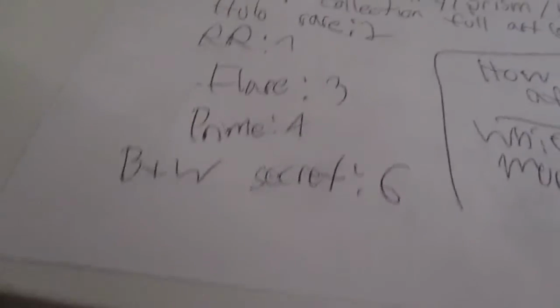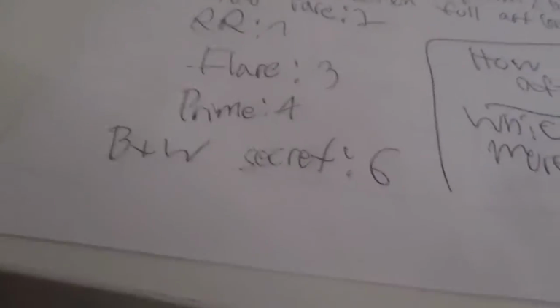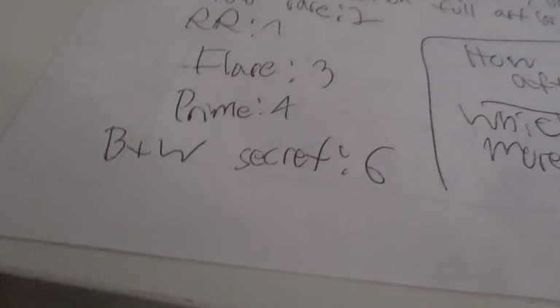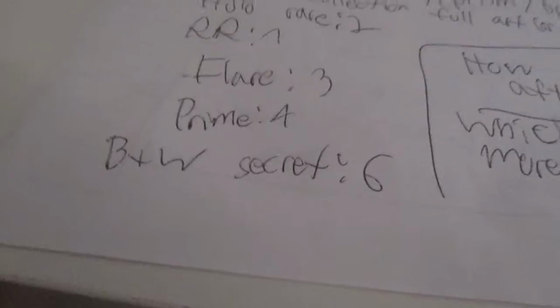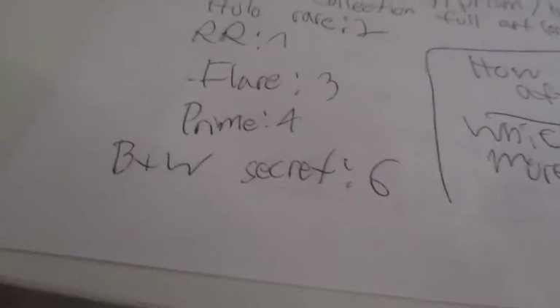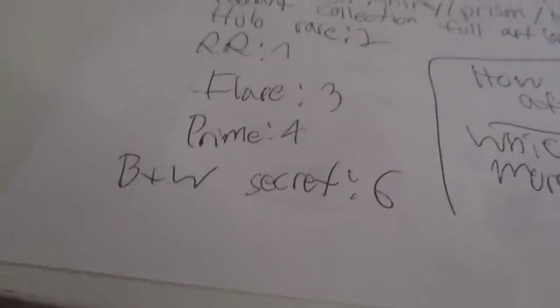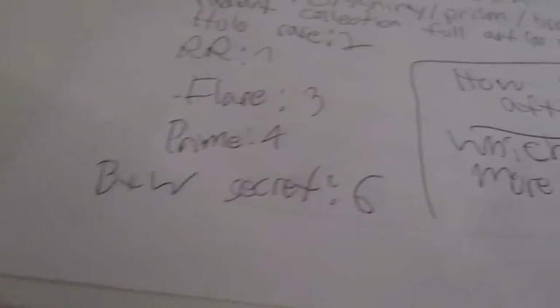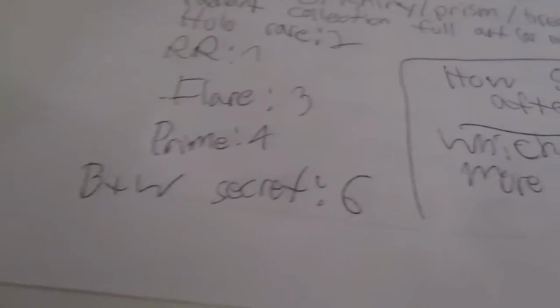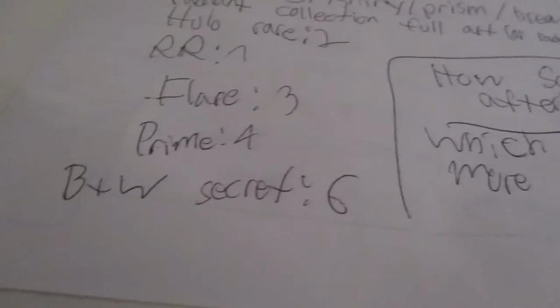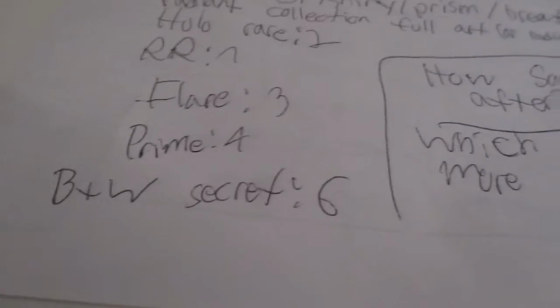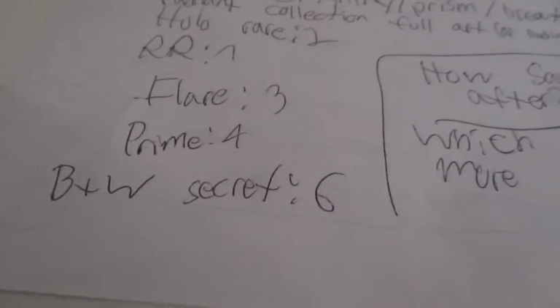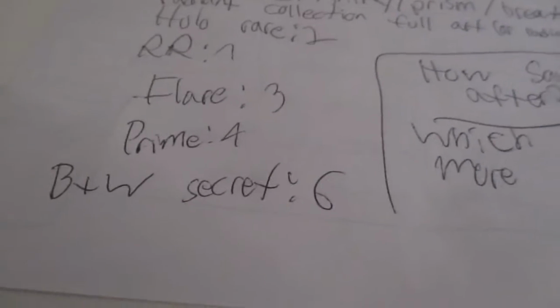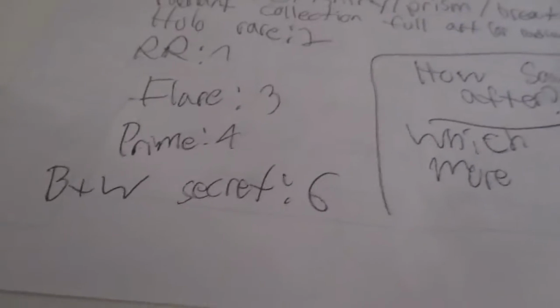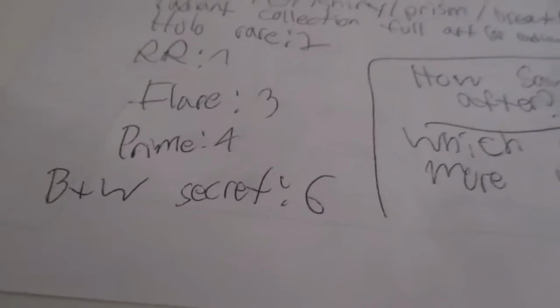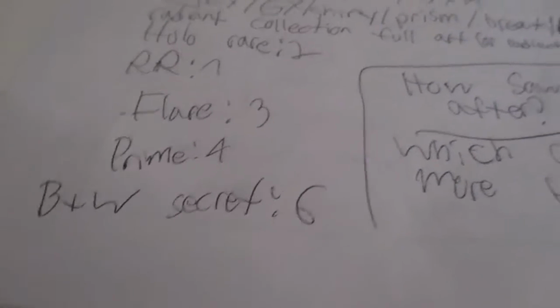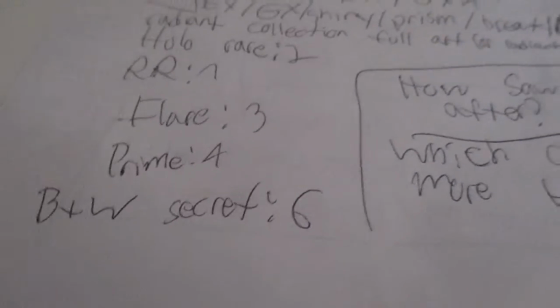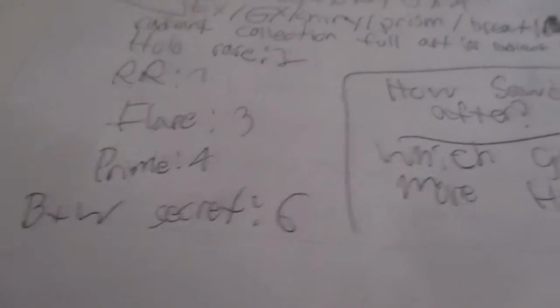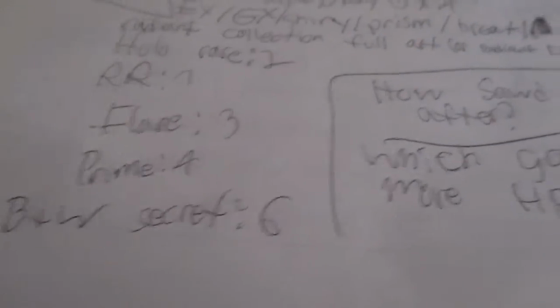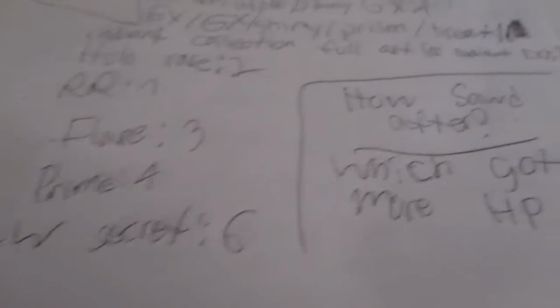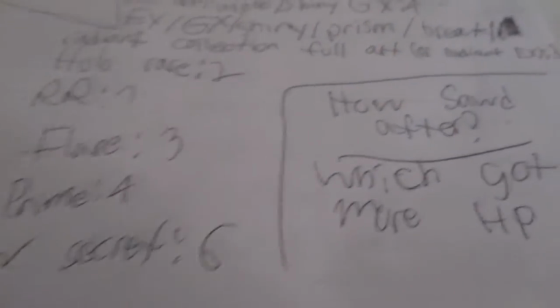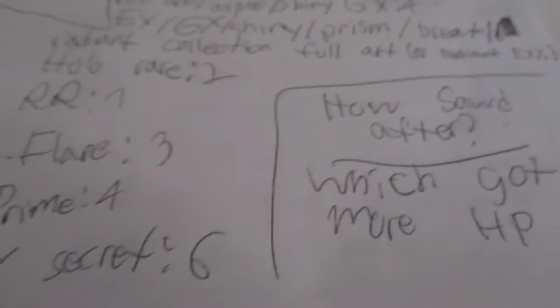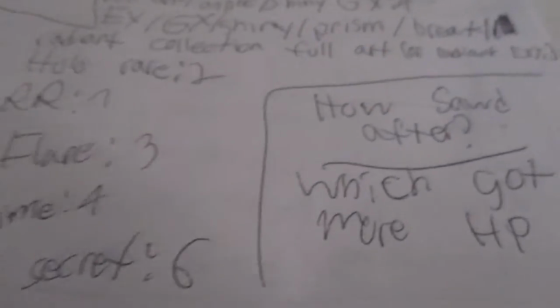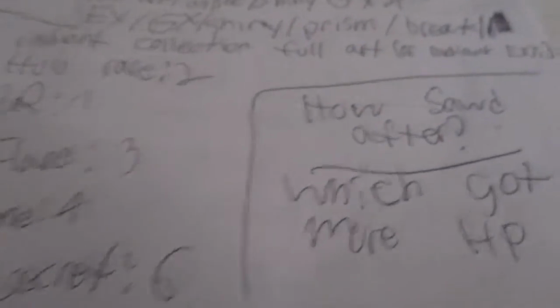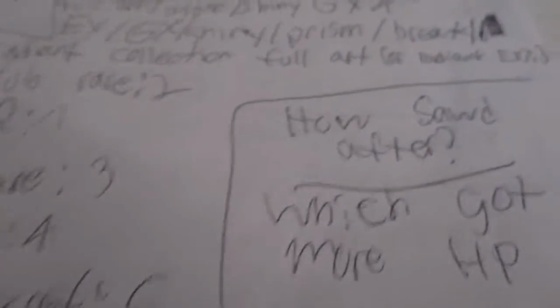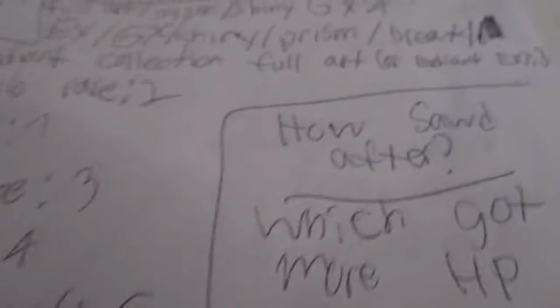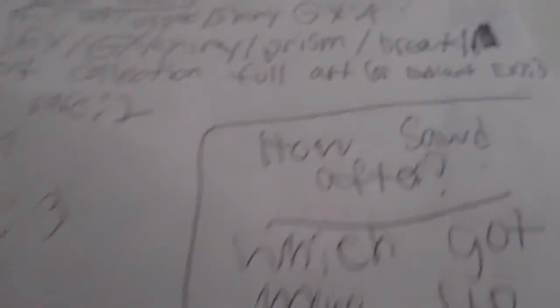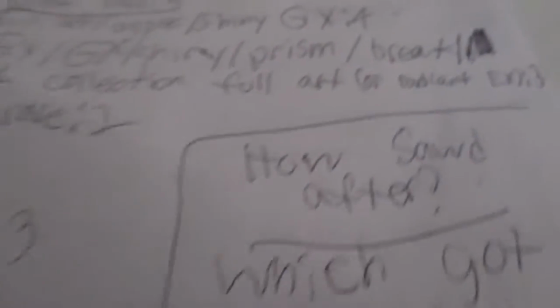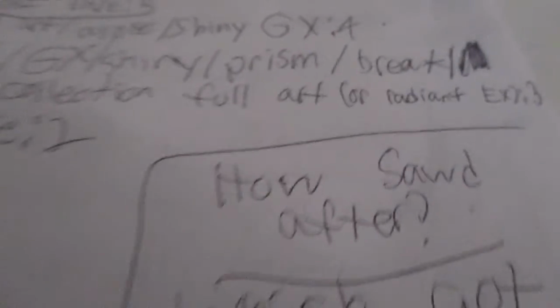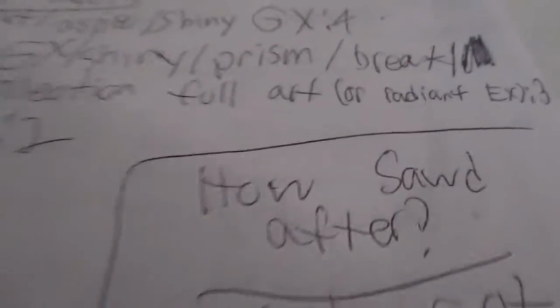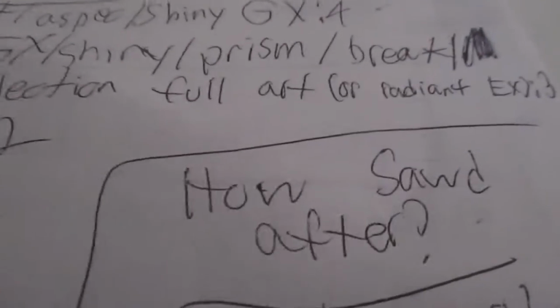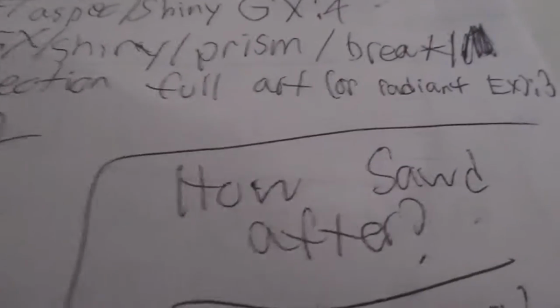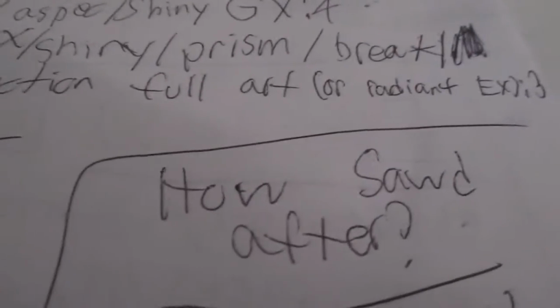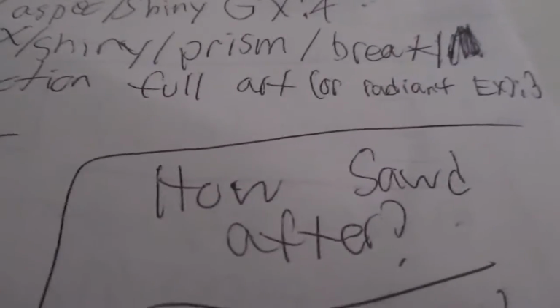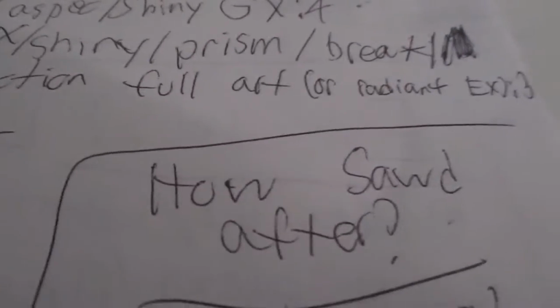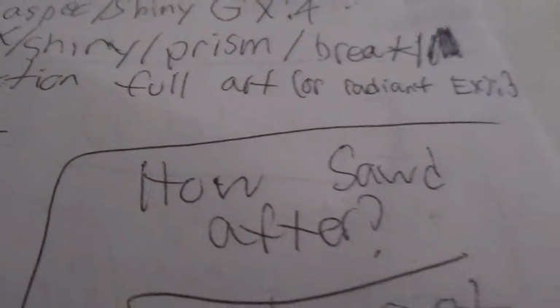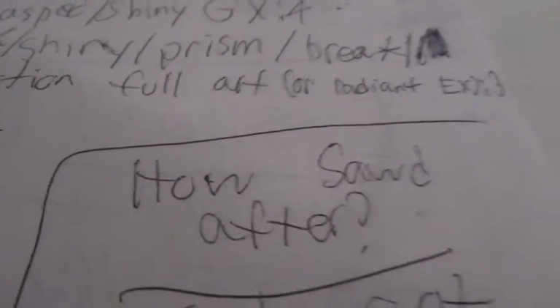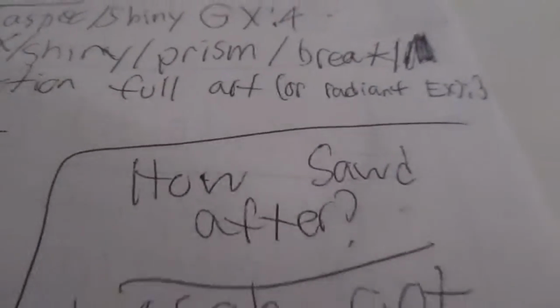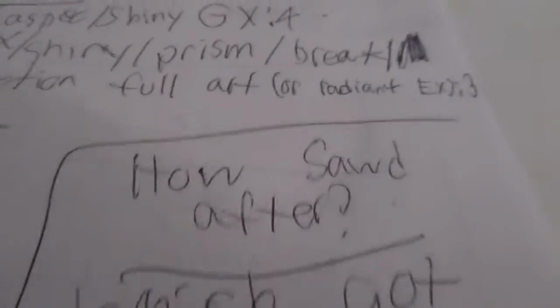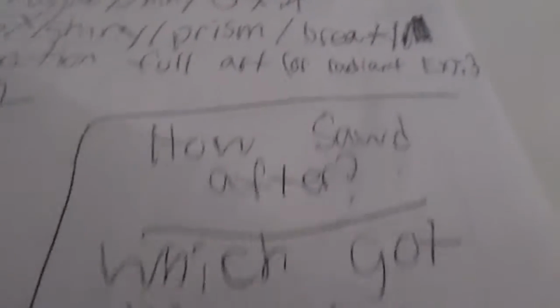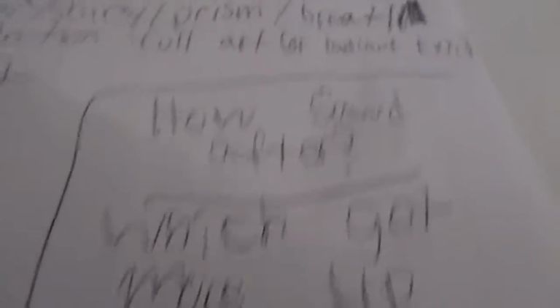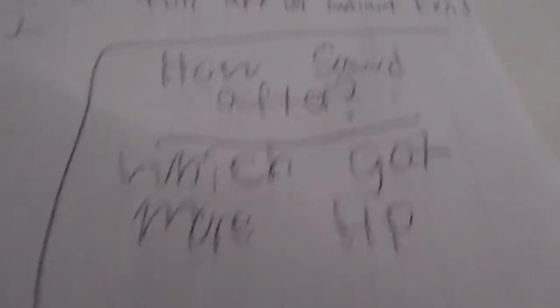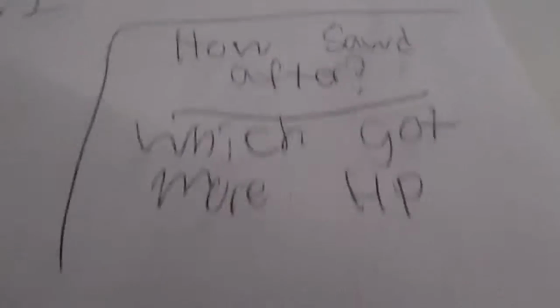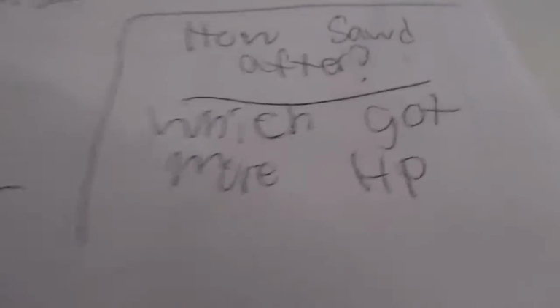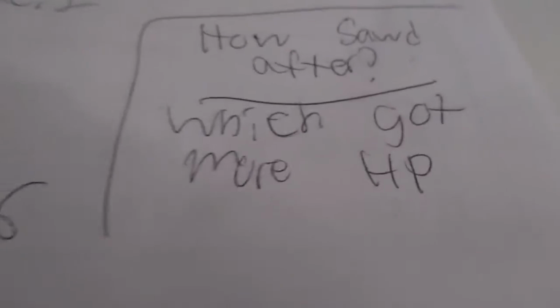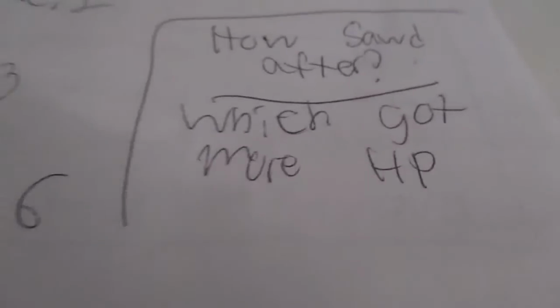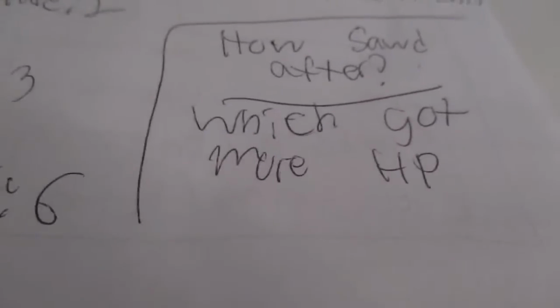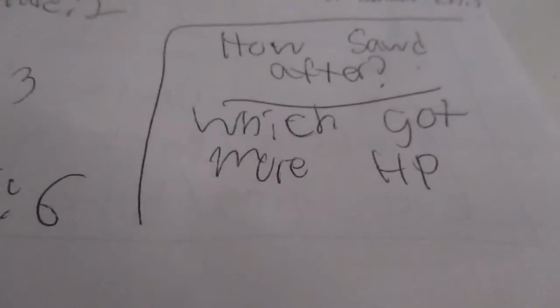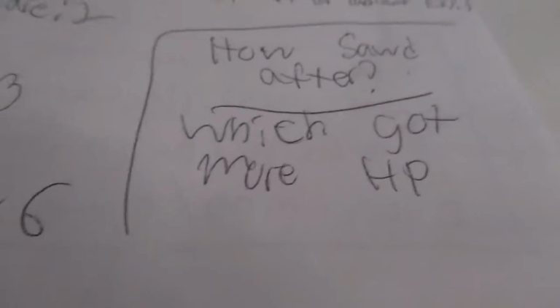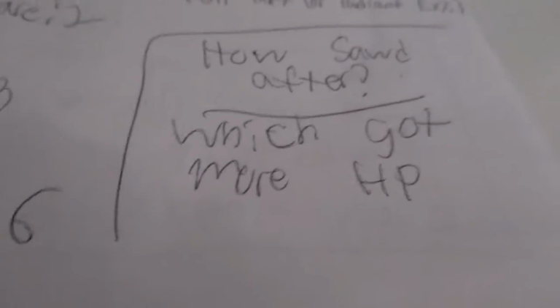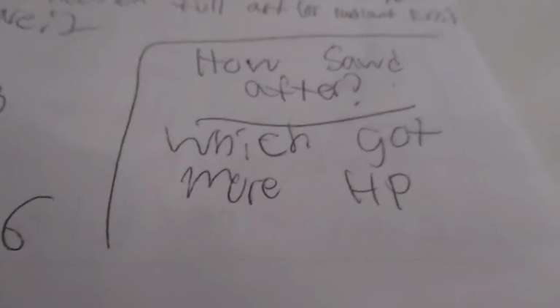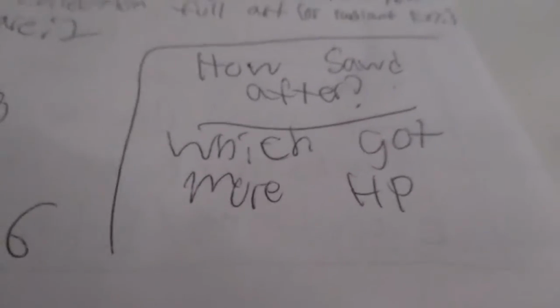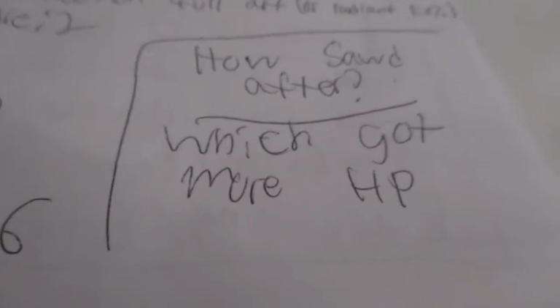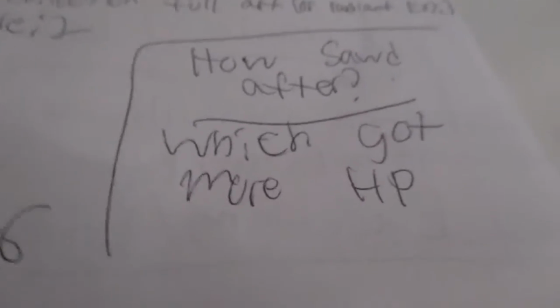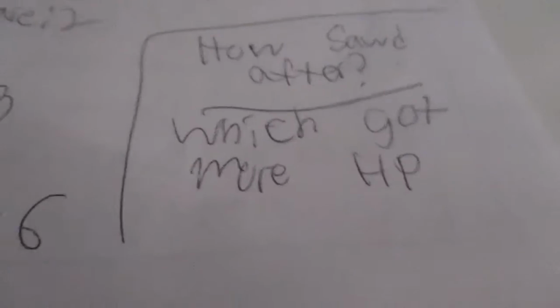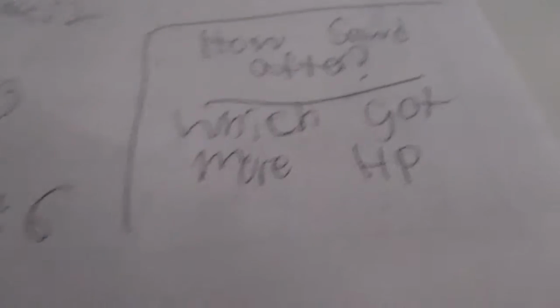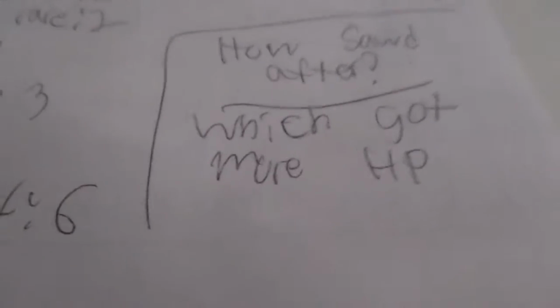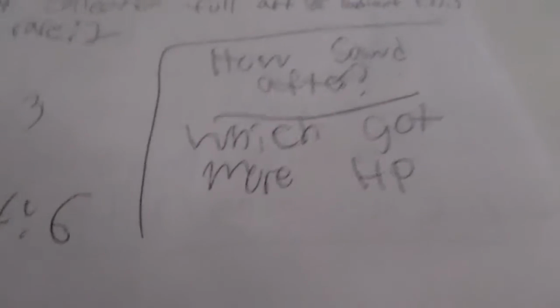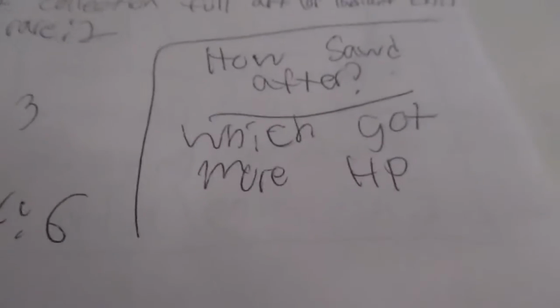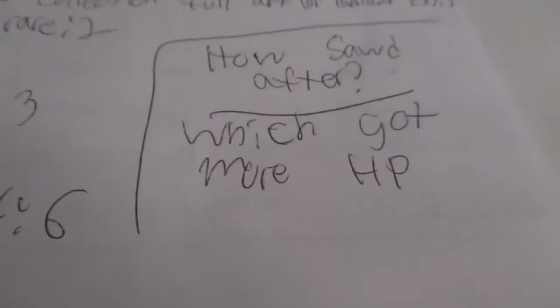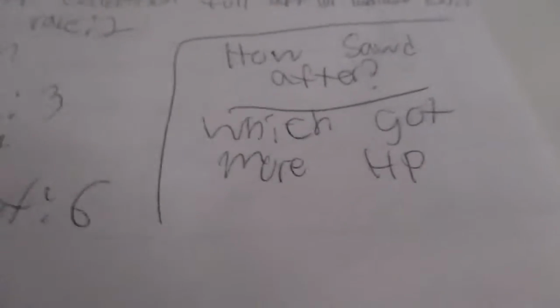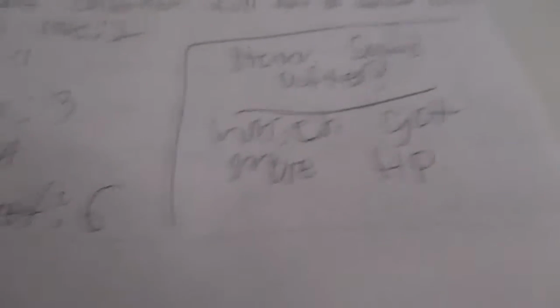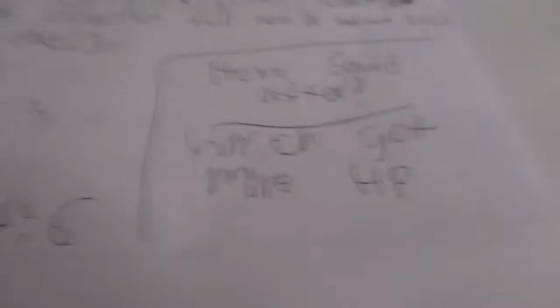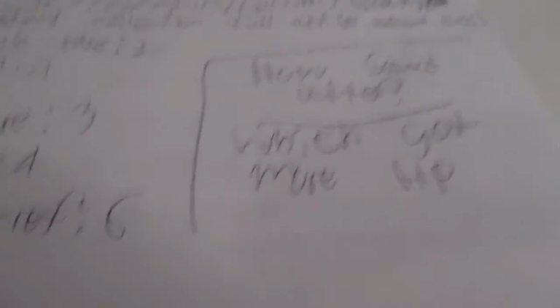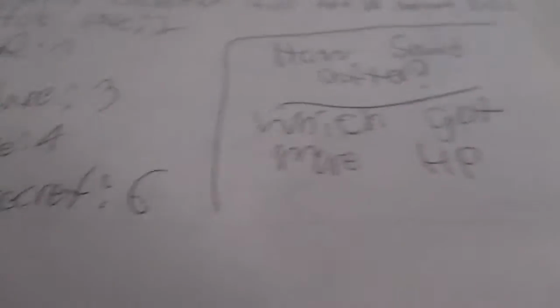A black and white secret rare is 6 points. How sought after are the cards and which team got more rage peak?